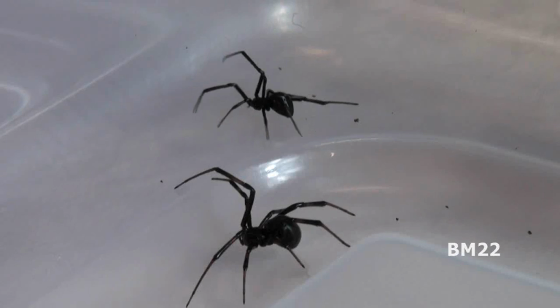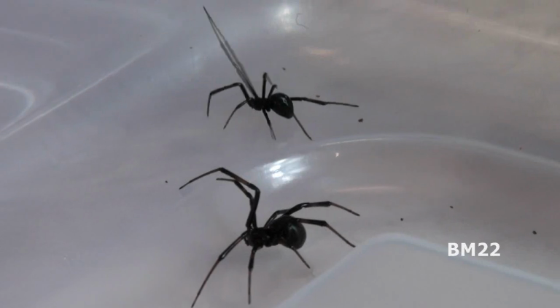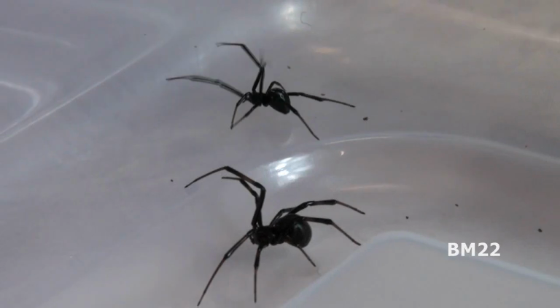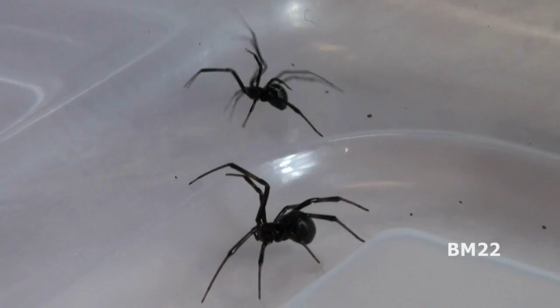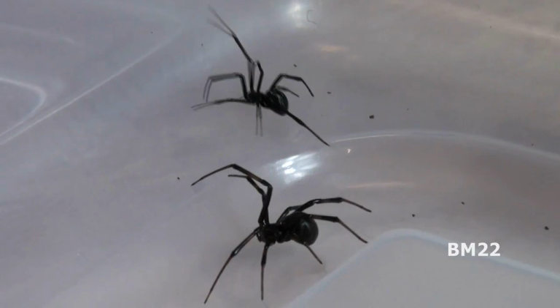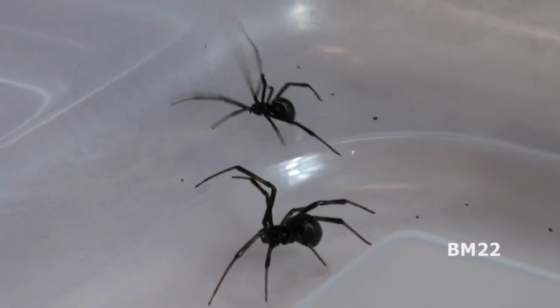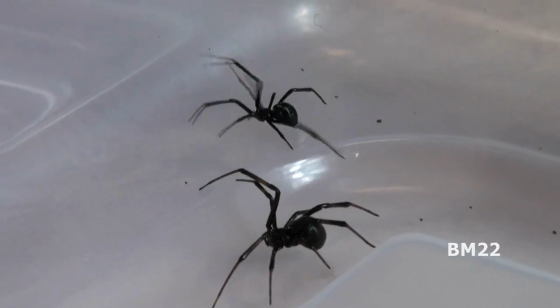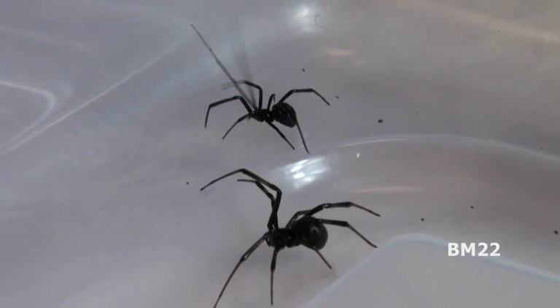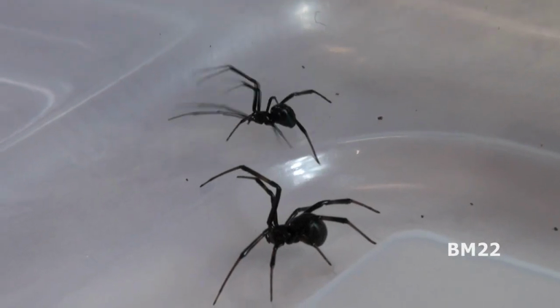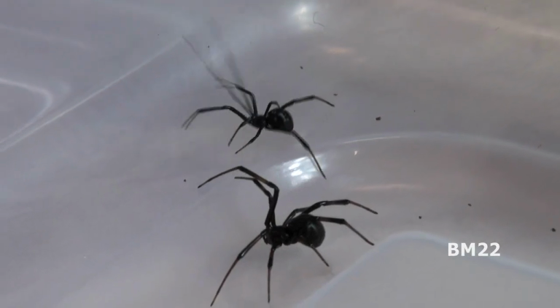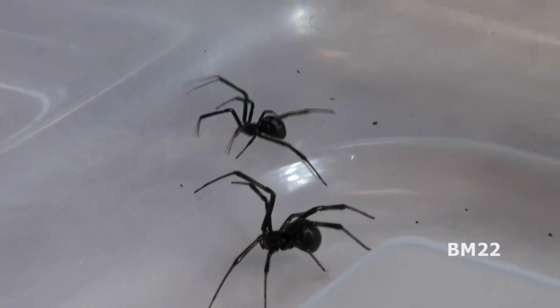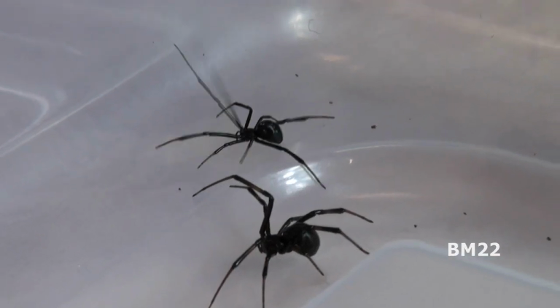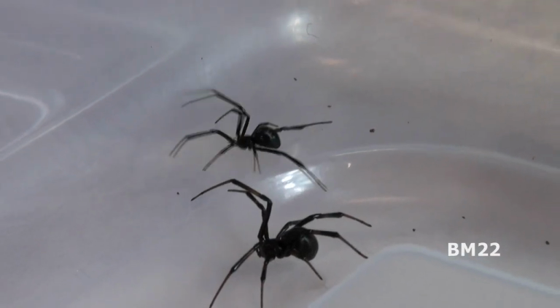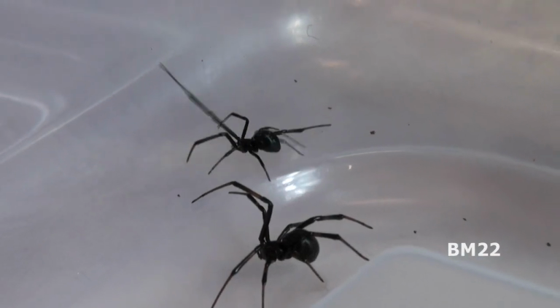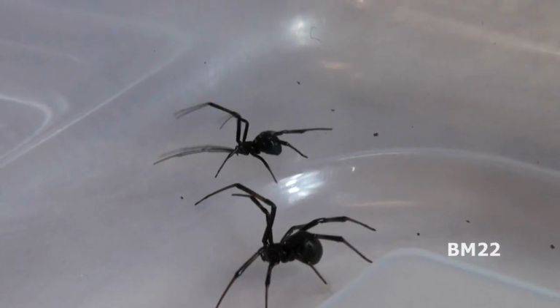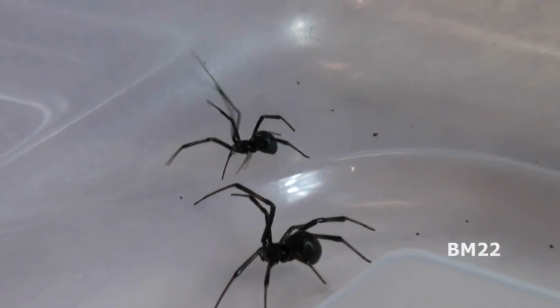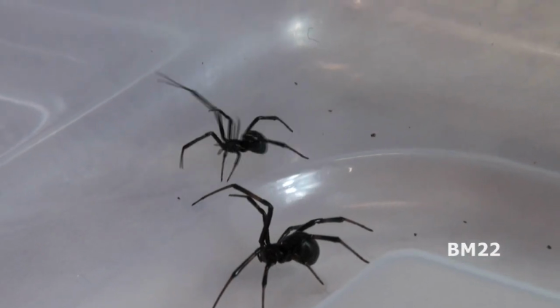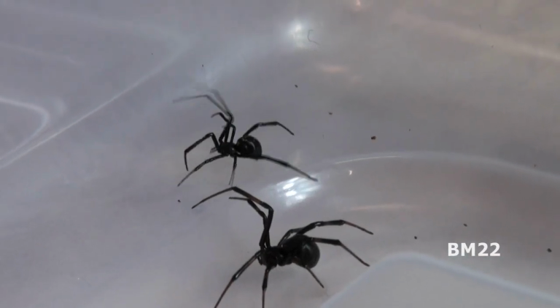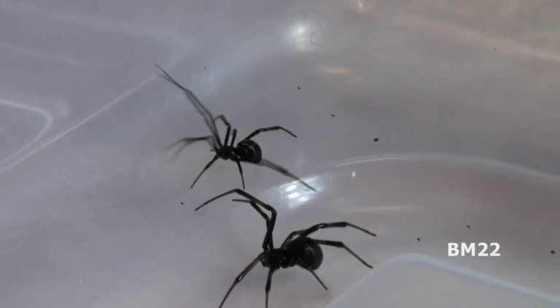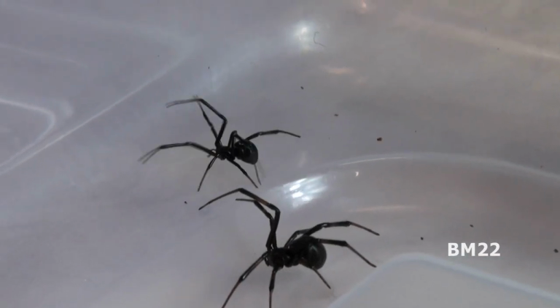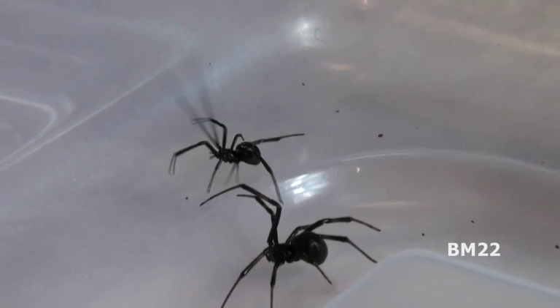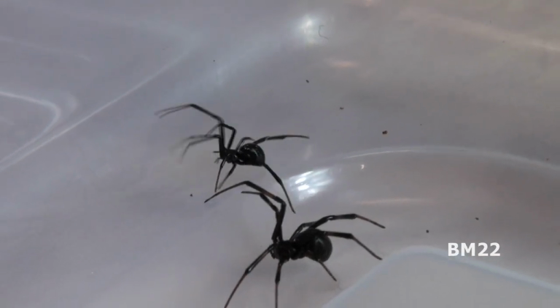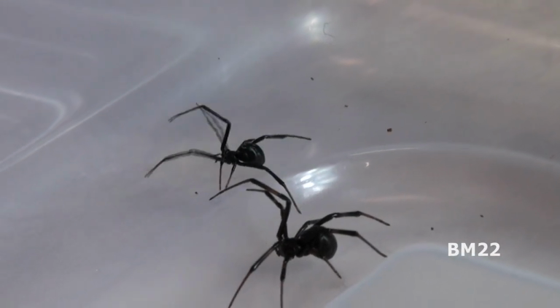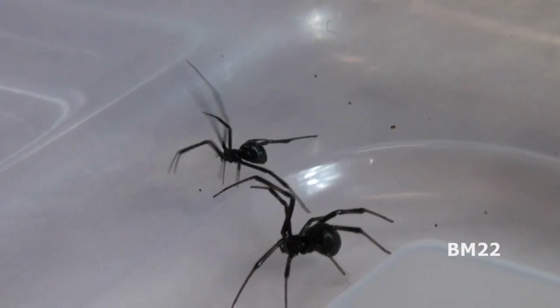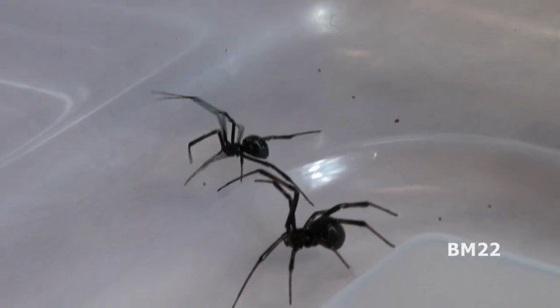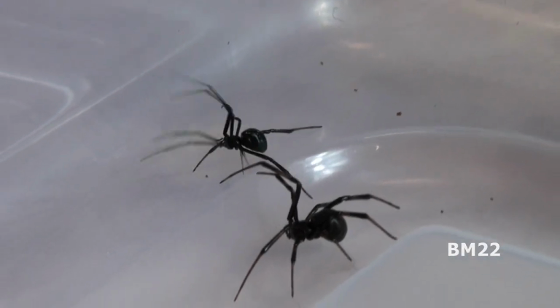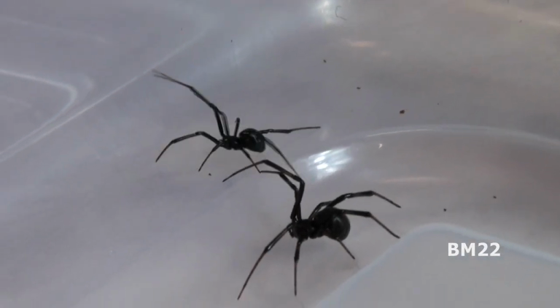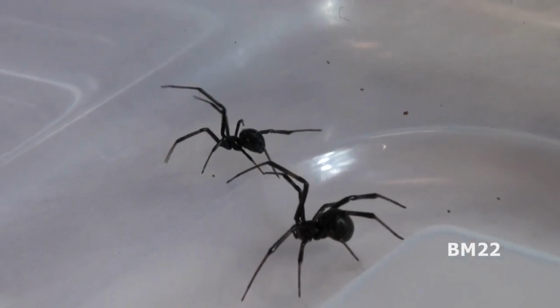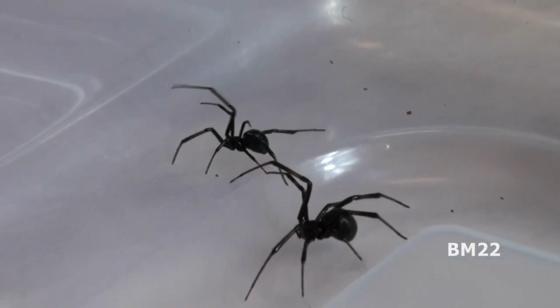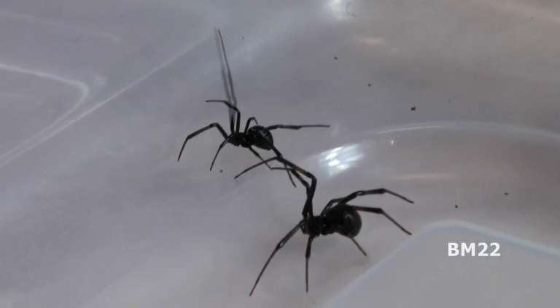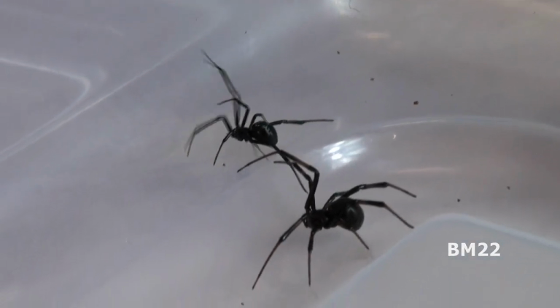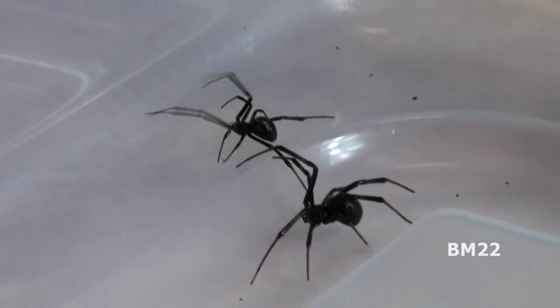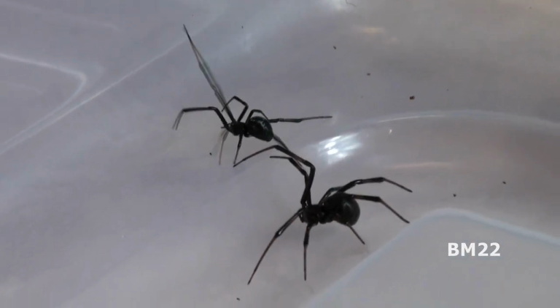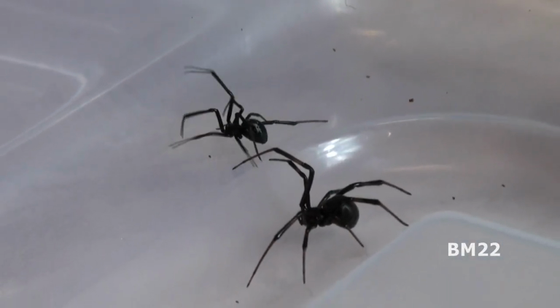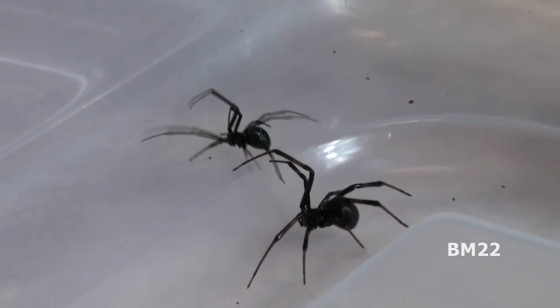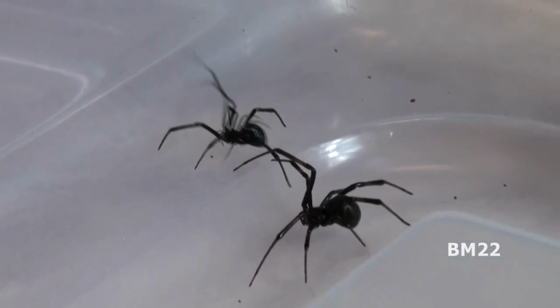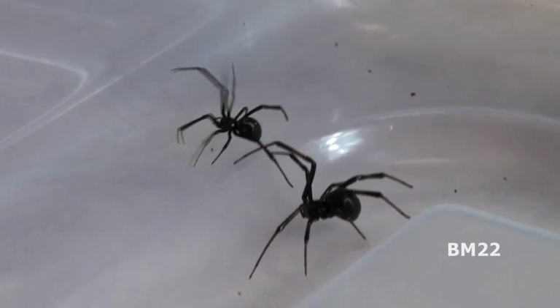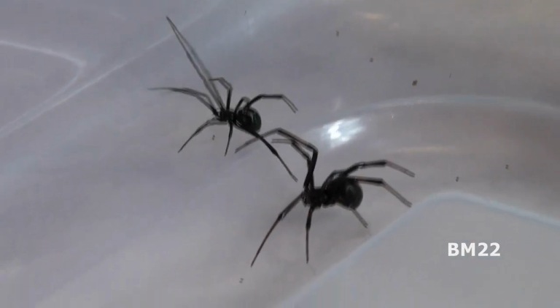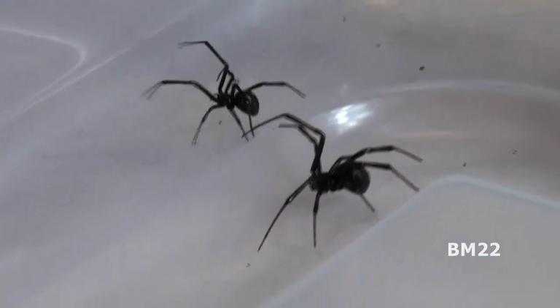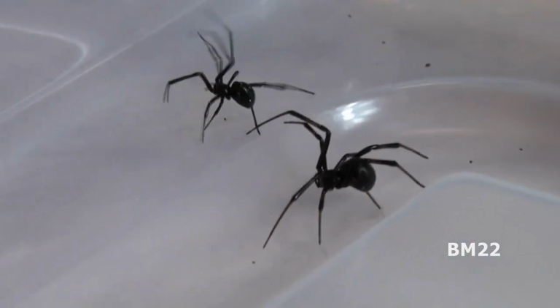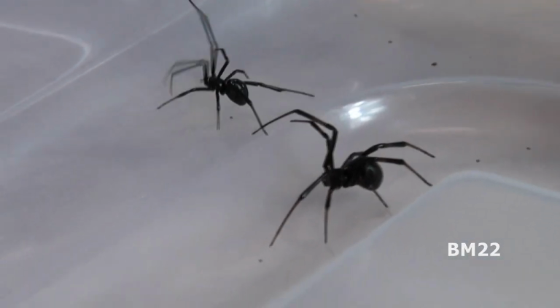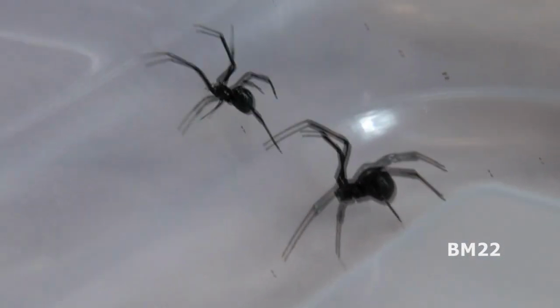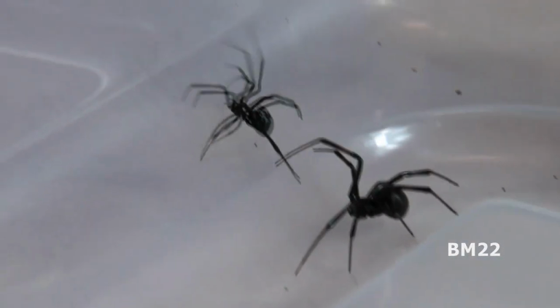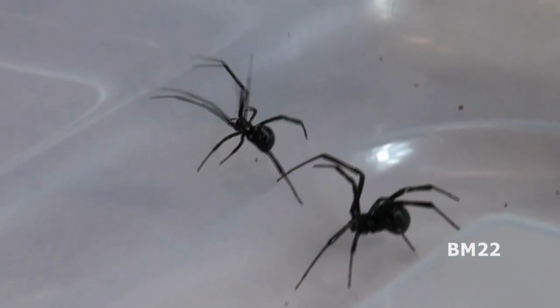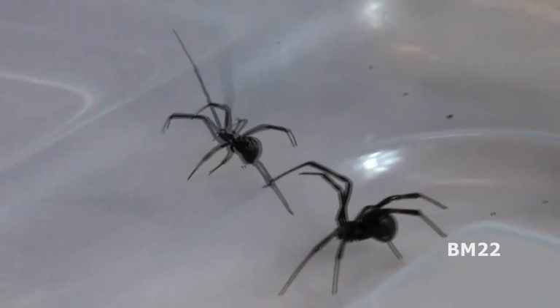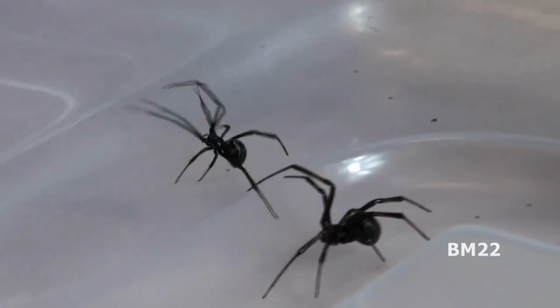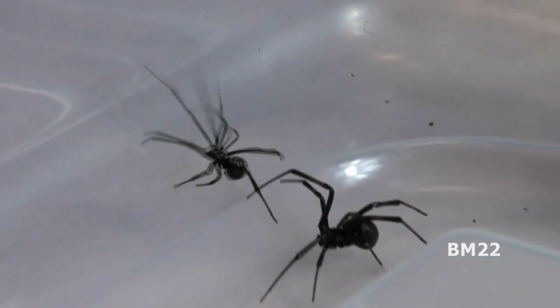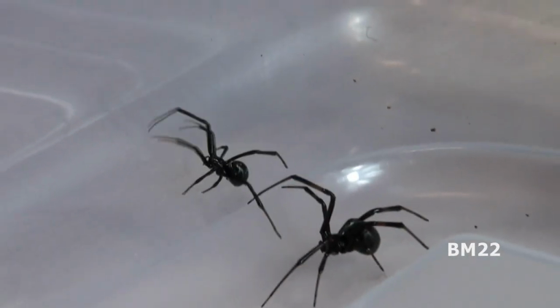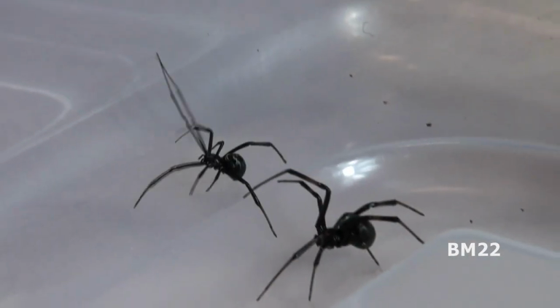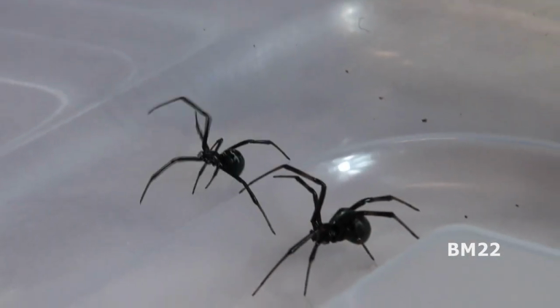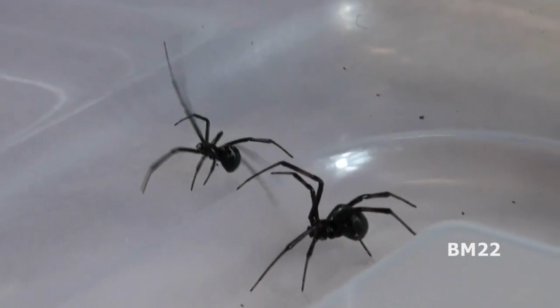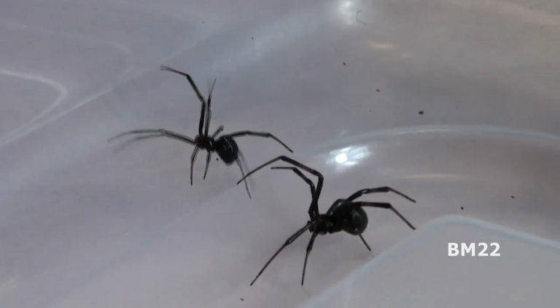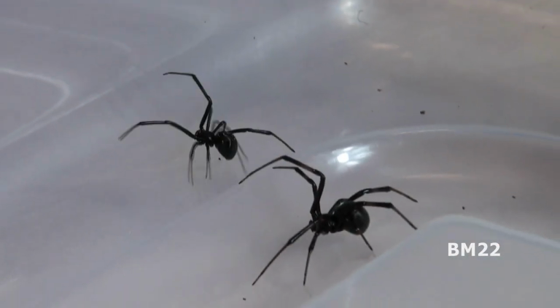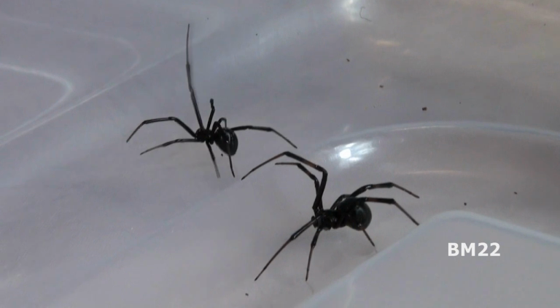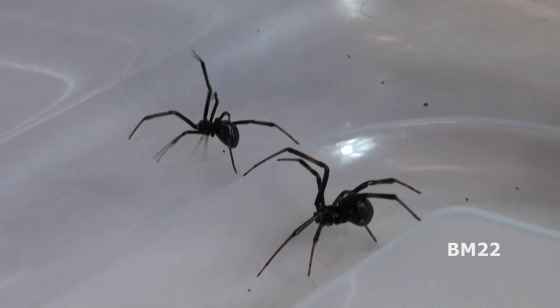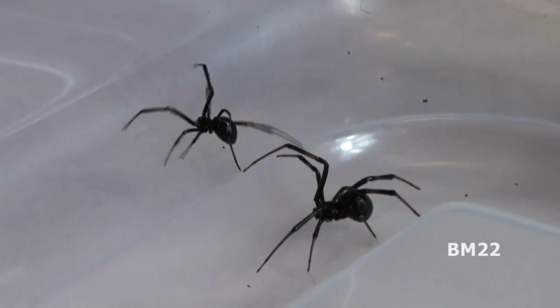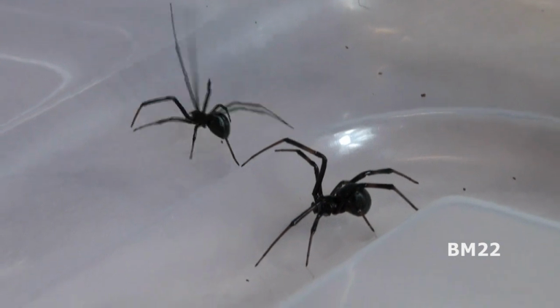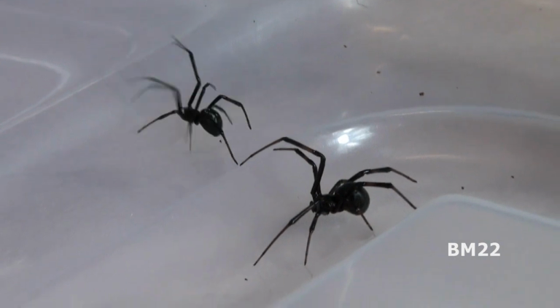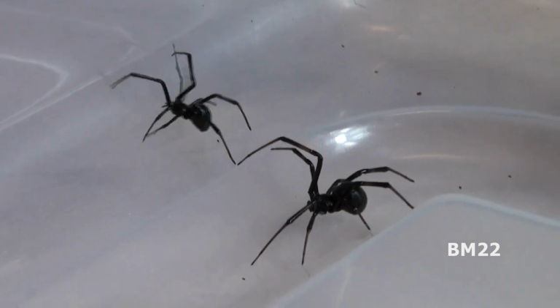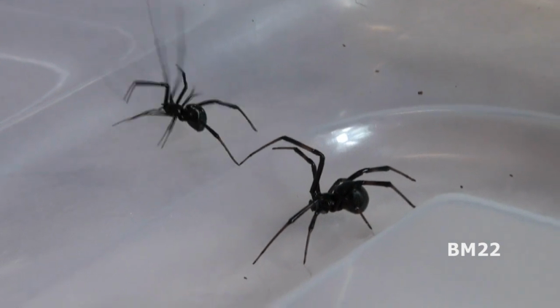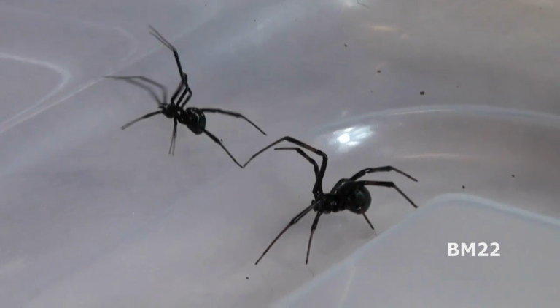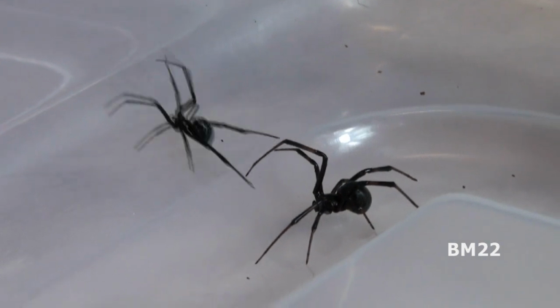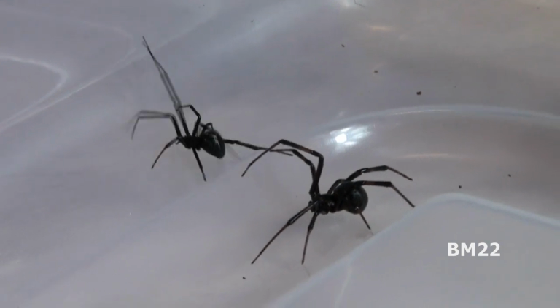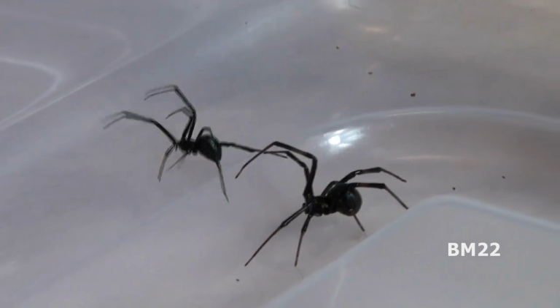Hi everybody, Beanmeister22 here. What we have here is a pair of Black Widows I caught in my bathroom.